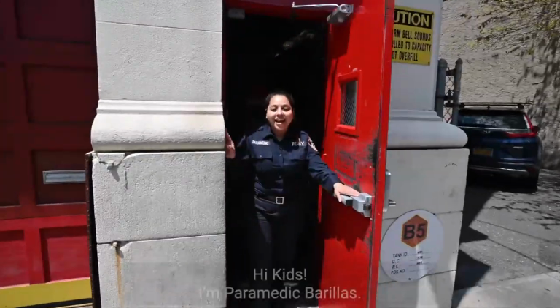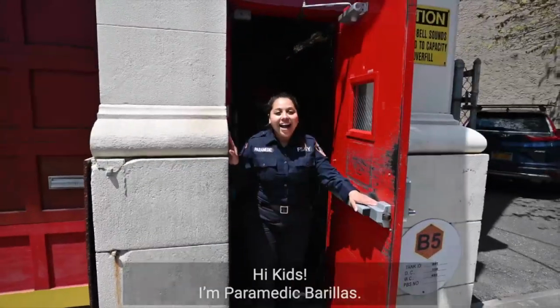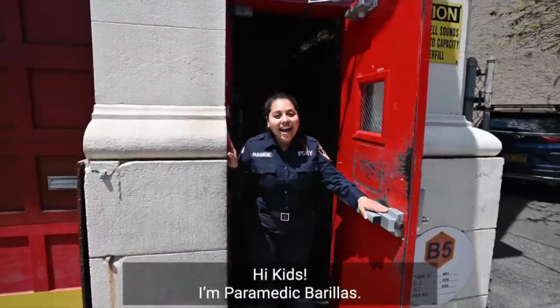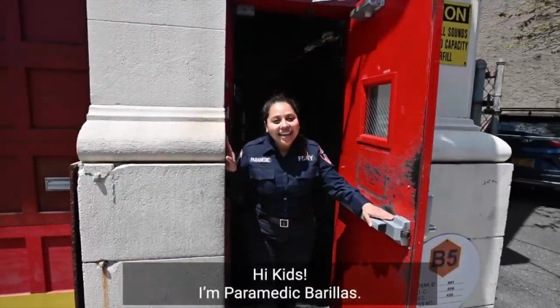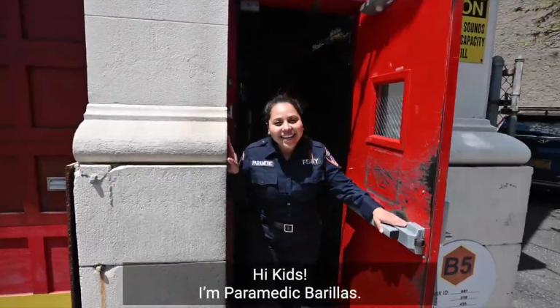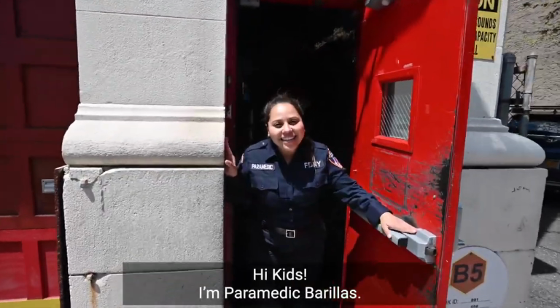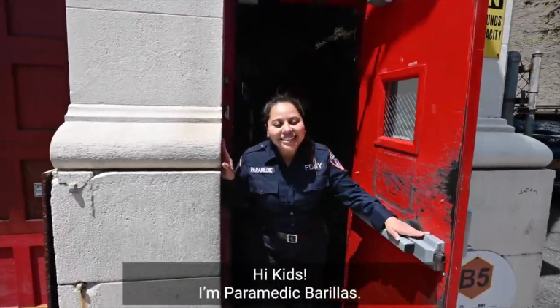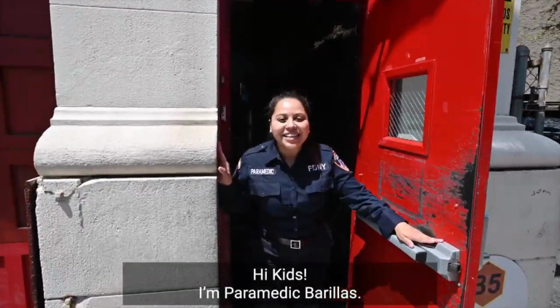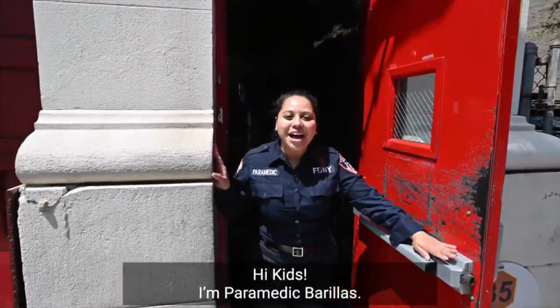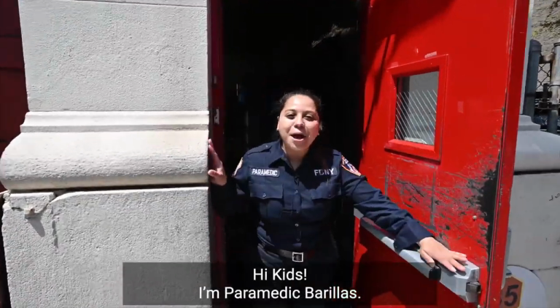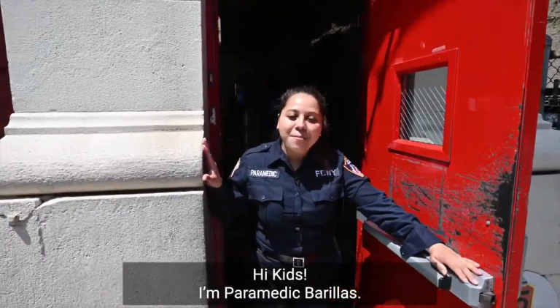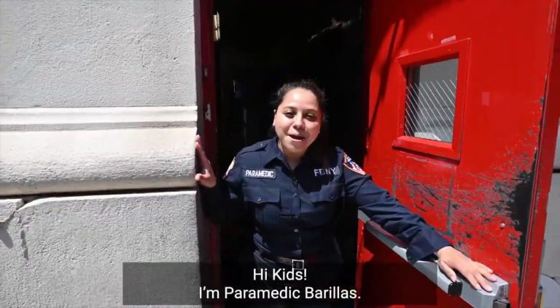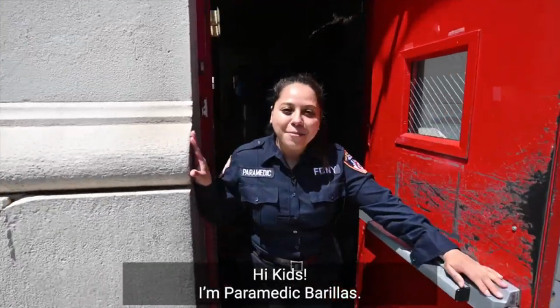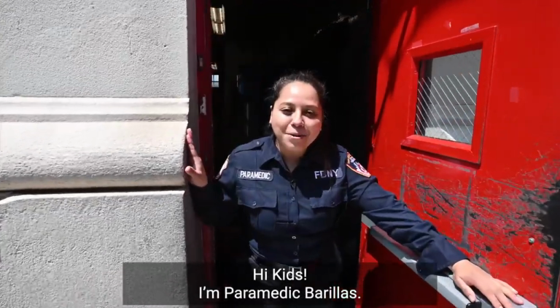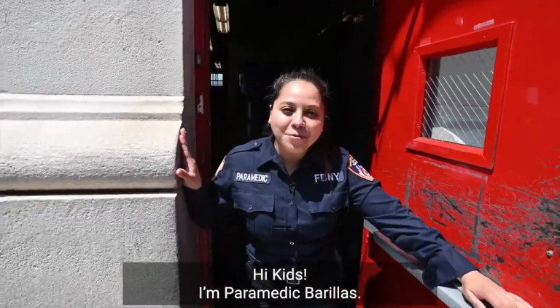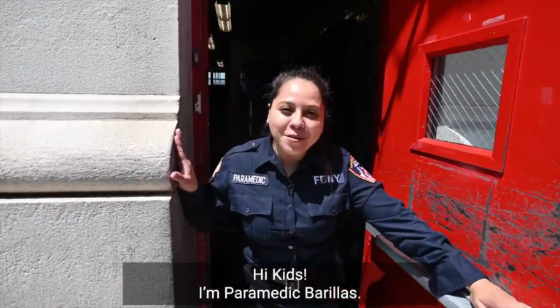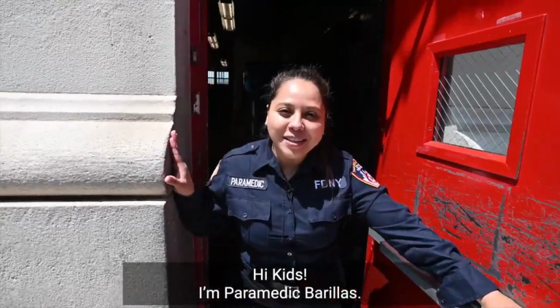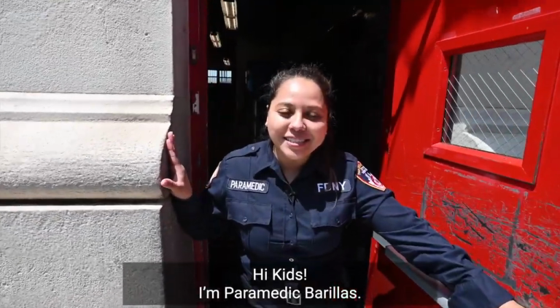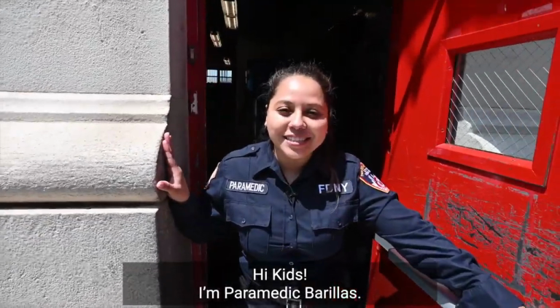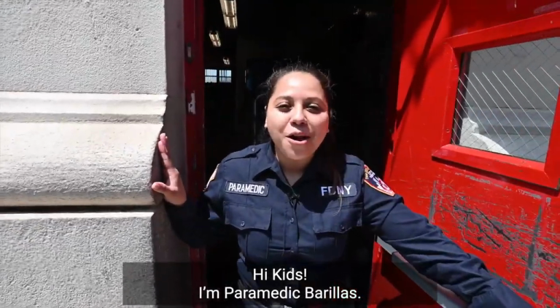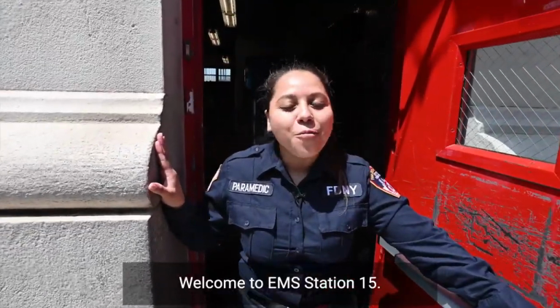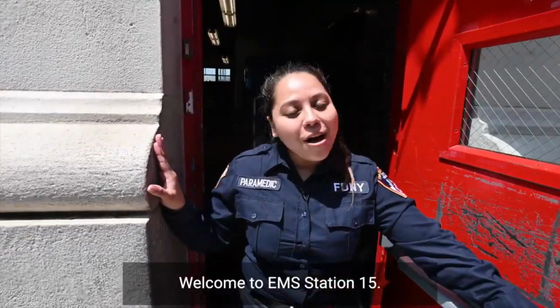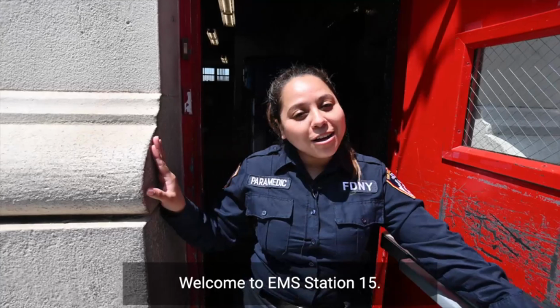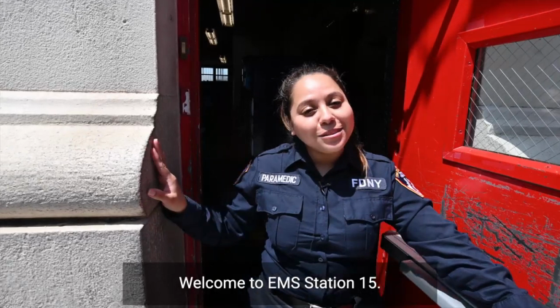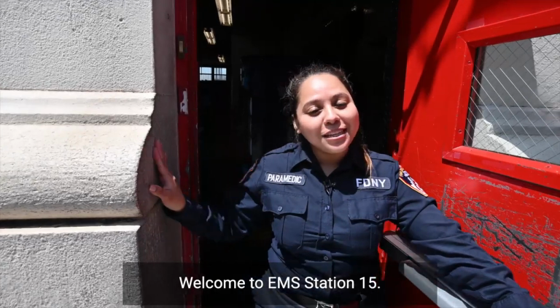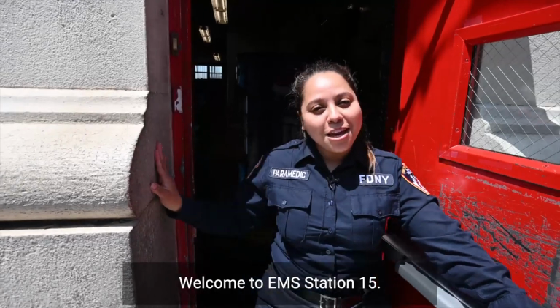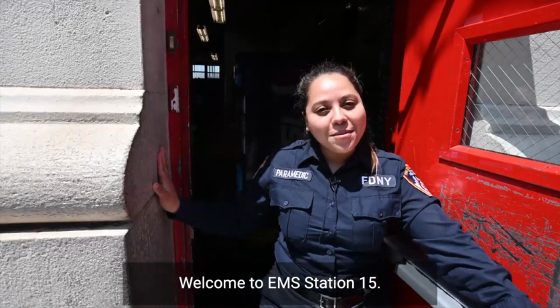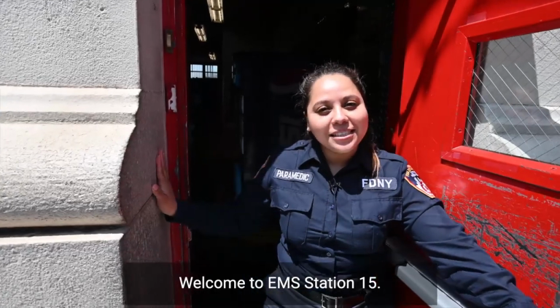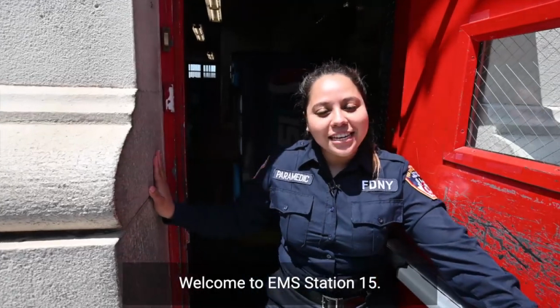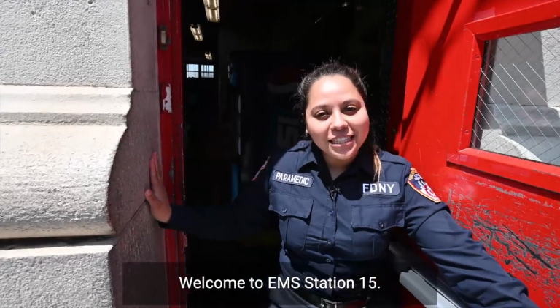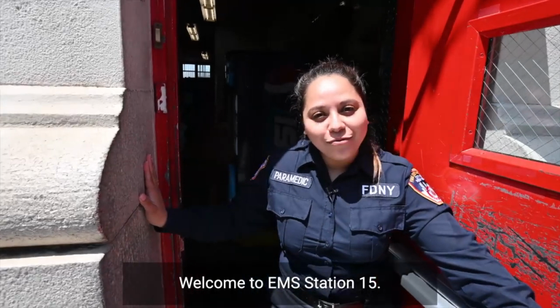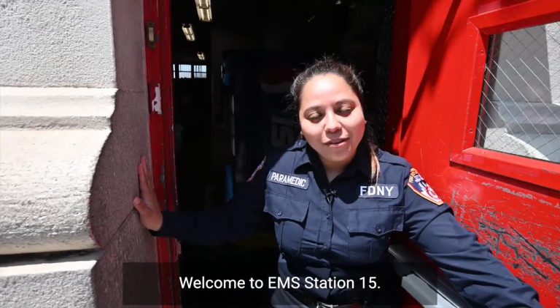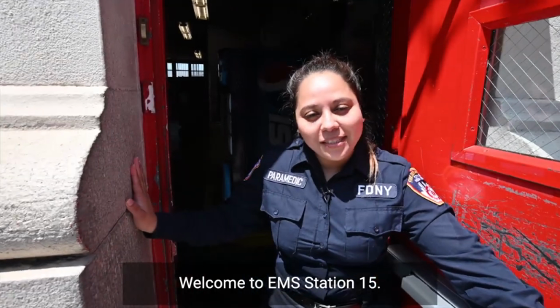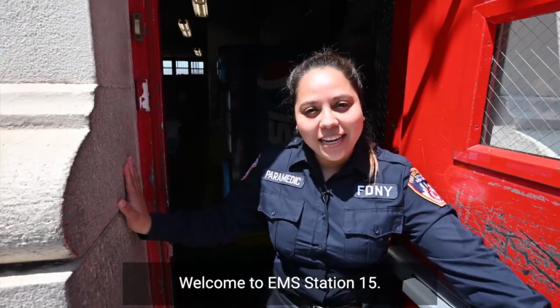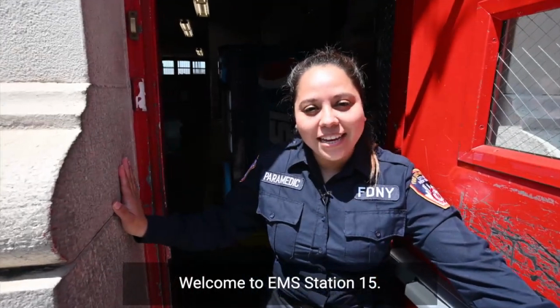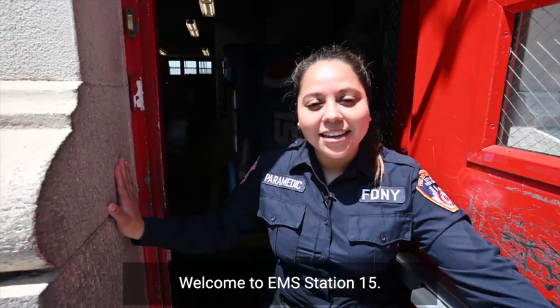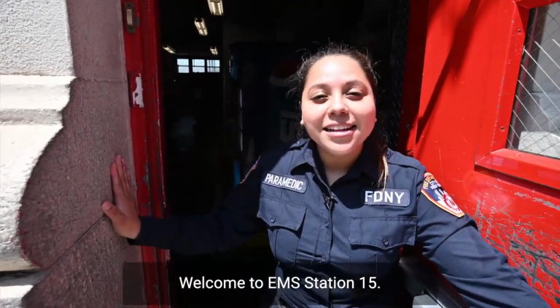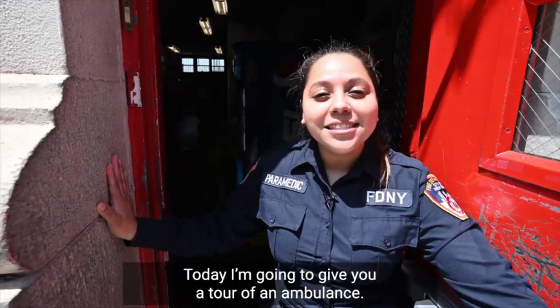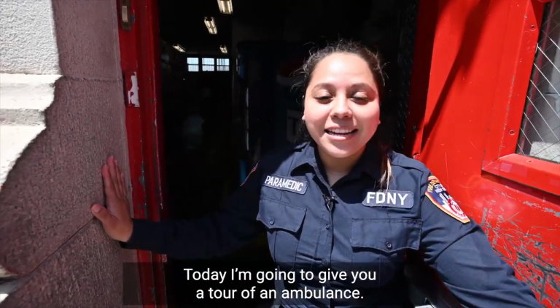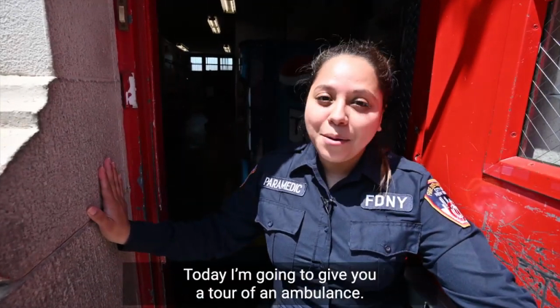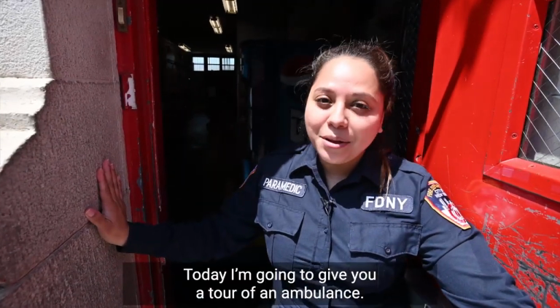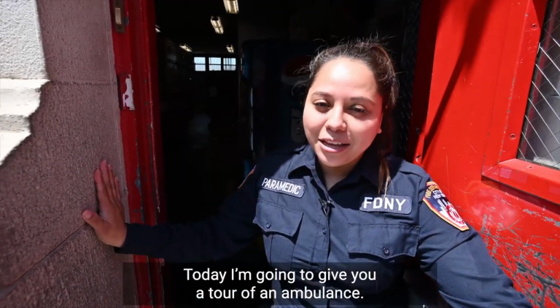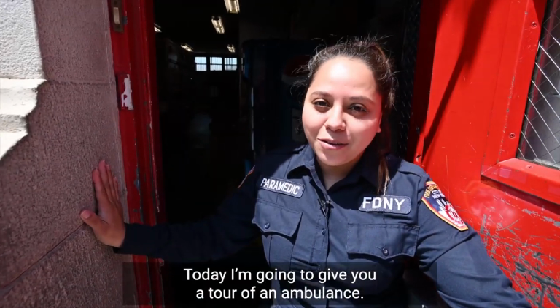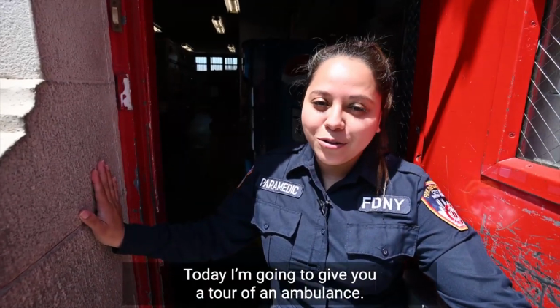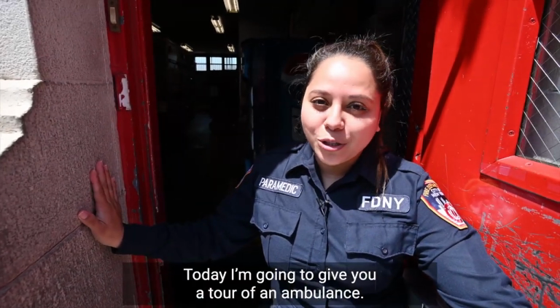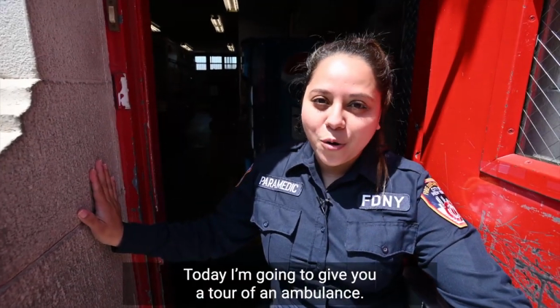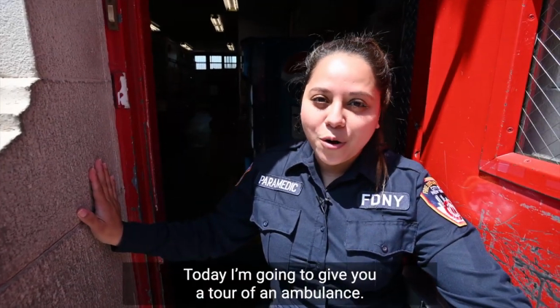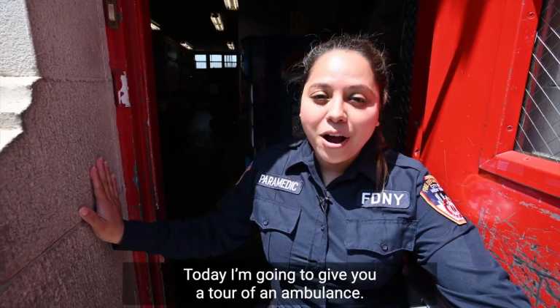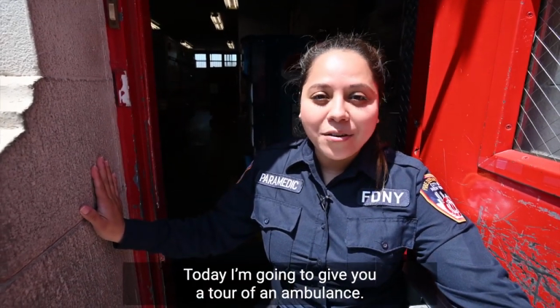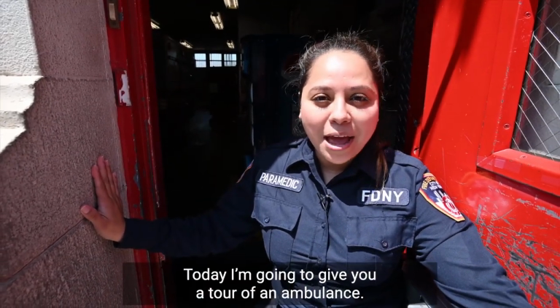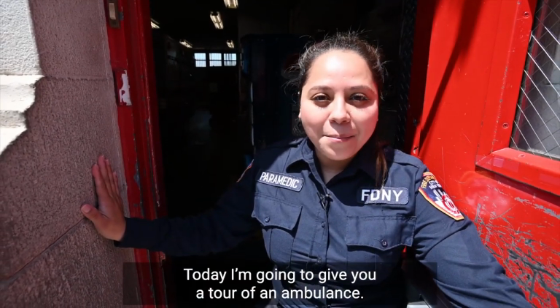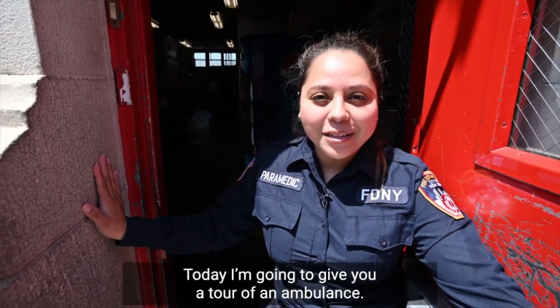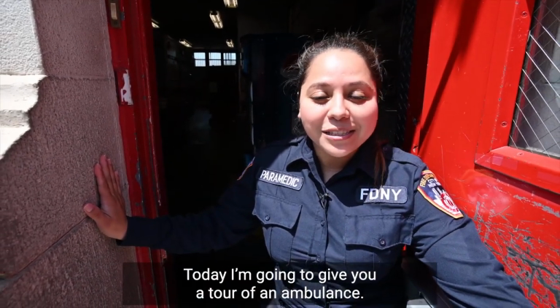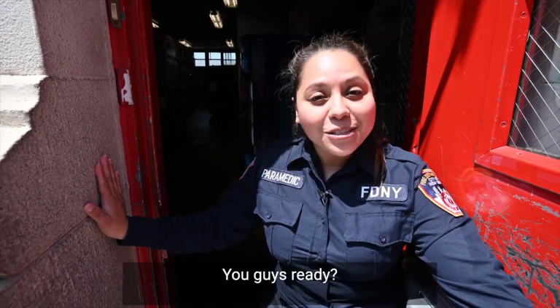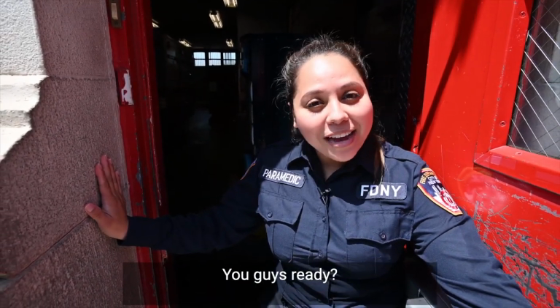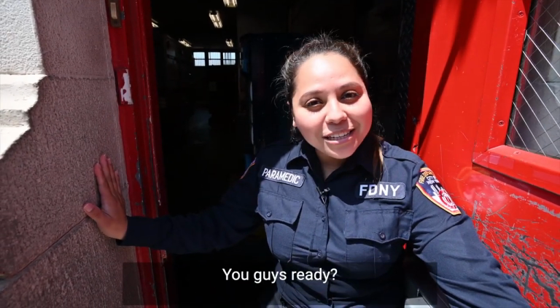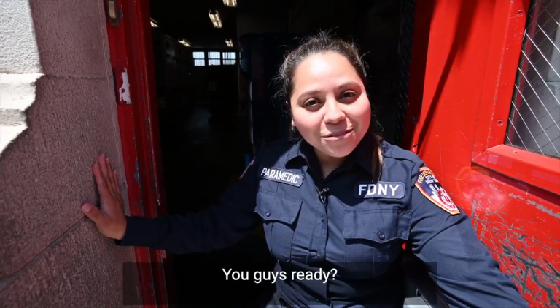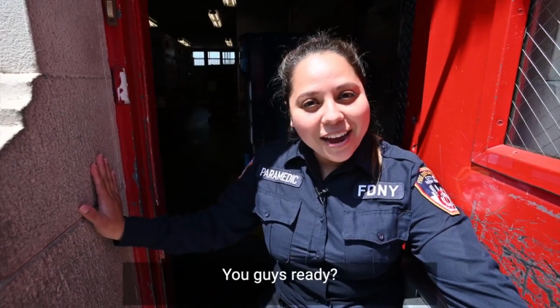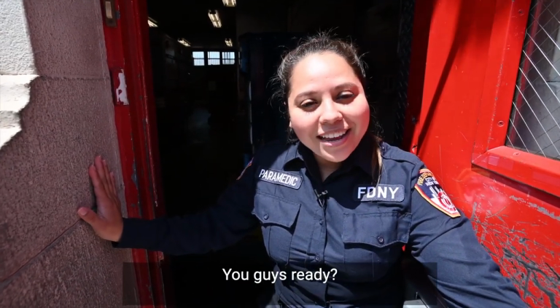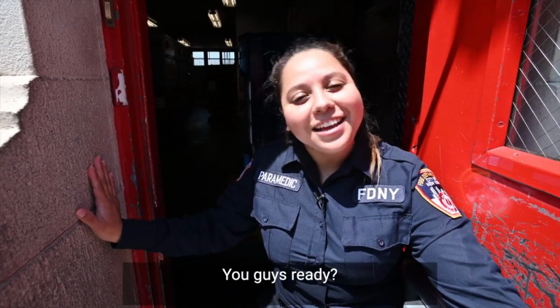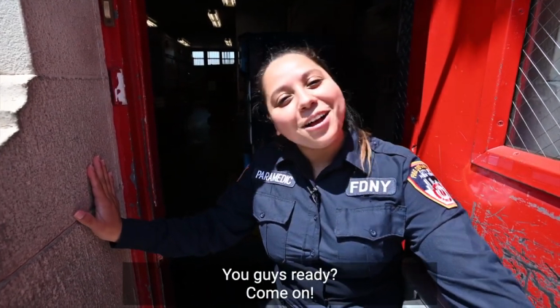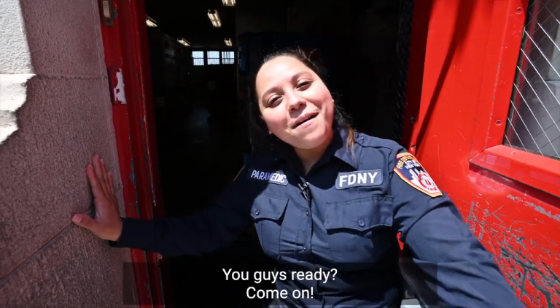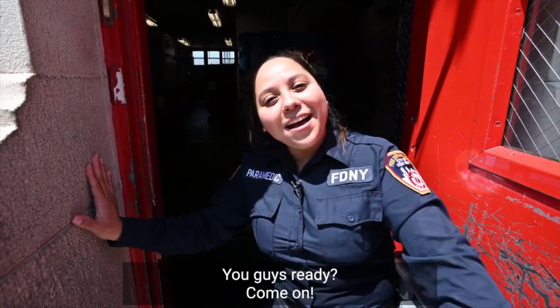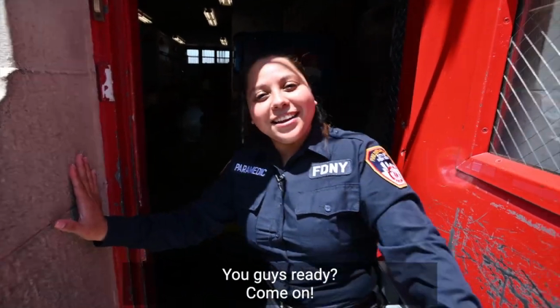Hi kids! I'm Paramedic Barillas. Welcome to EMS Station 15. Today I'm going to give you a tour of an ambulance. You guys ready? Come on!